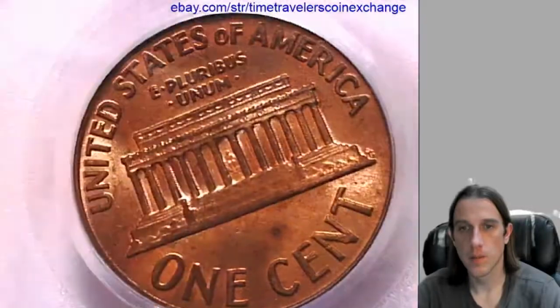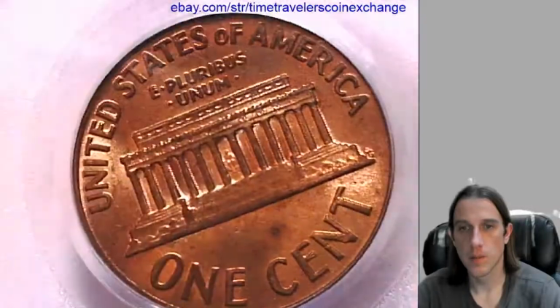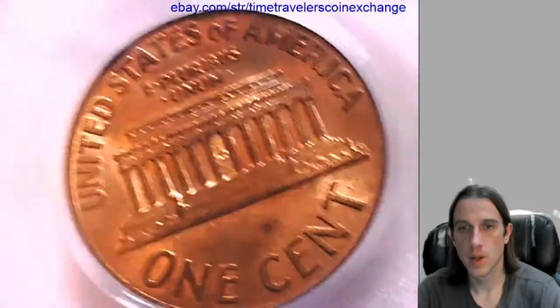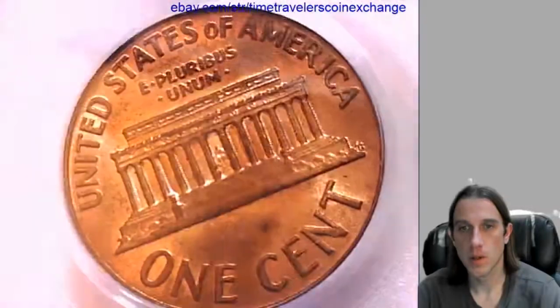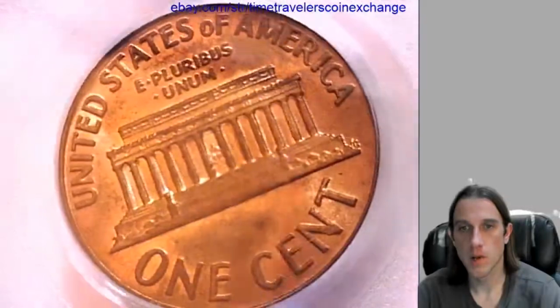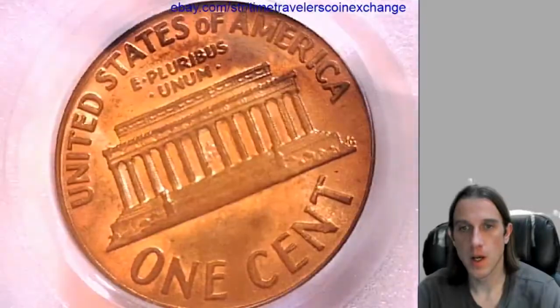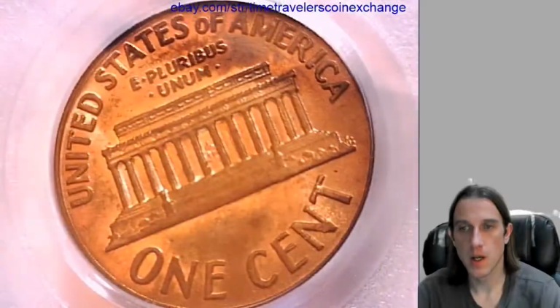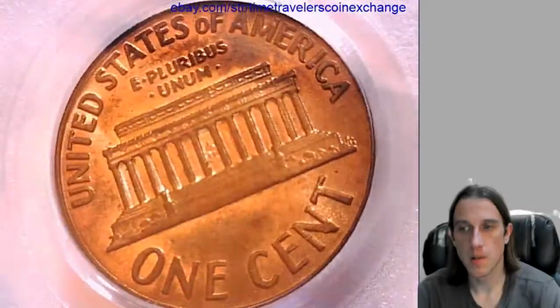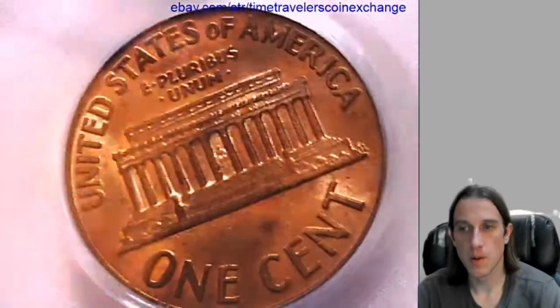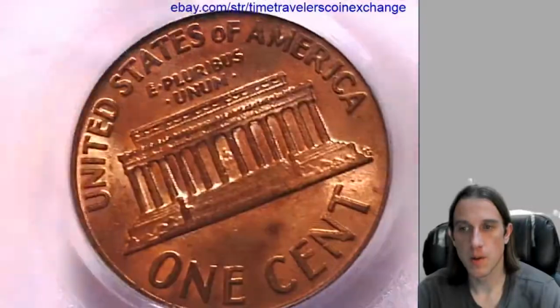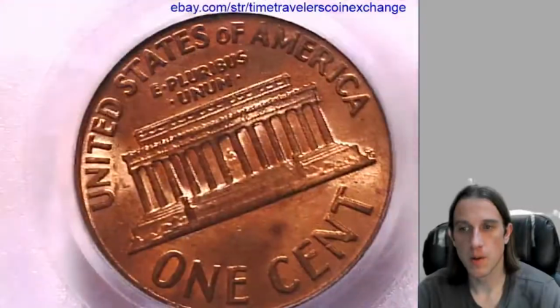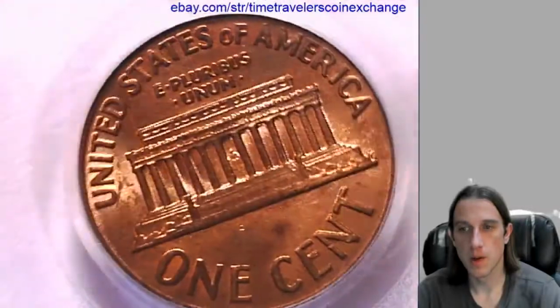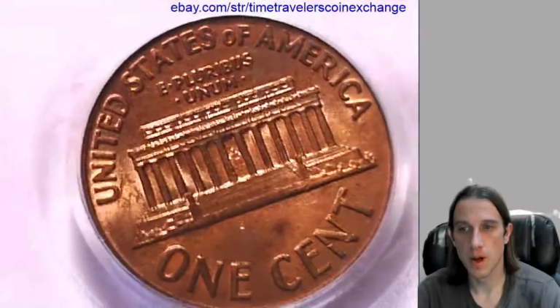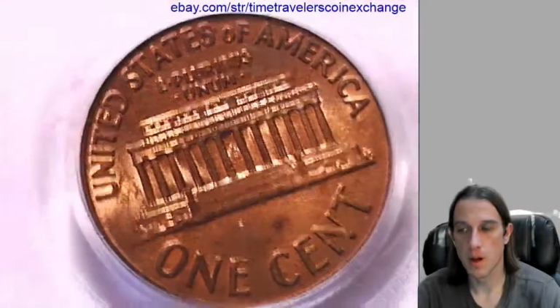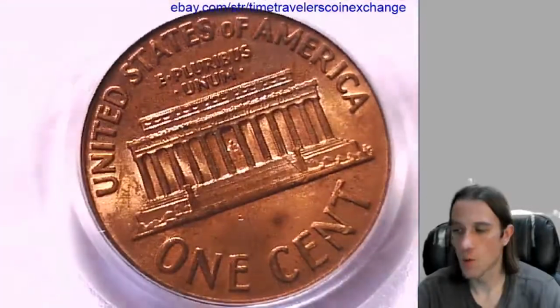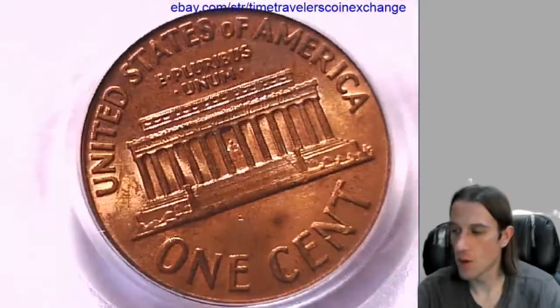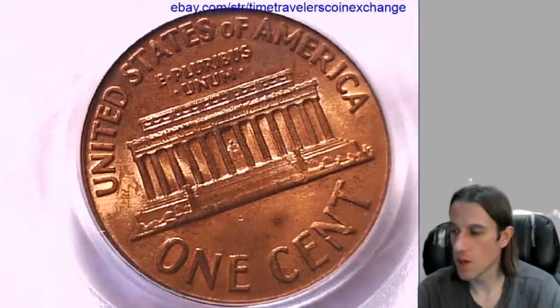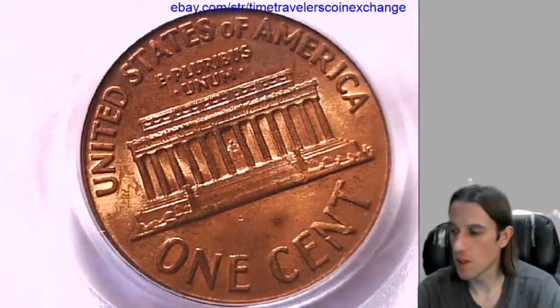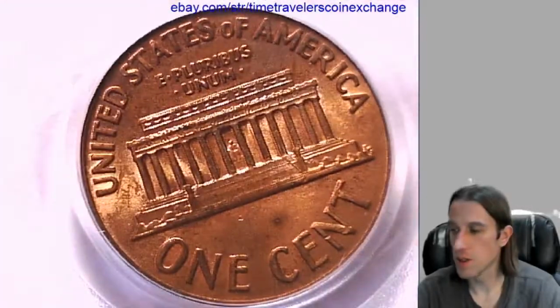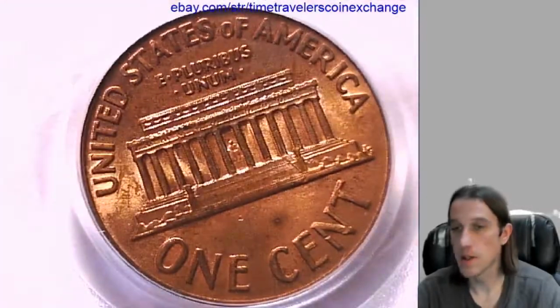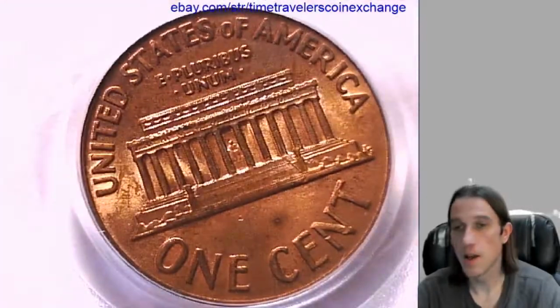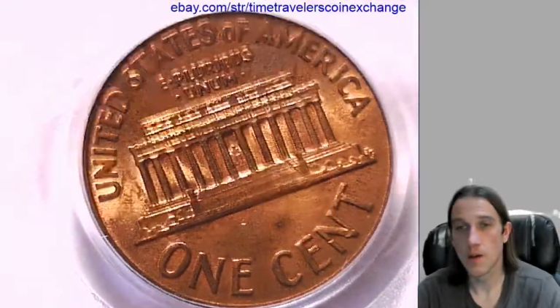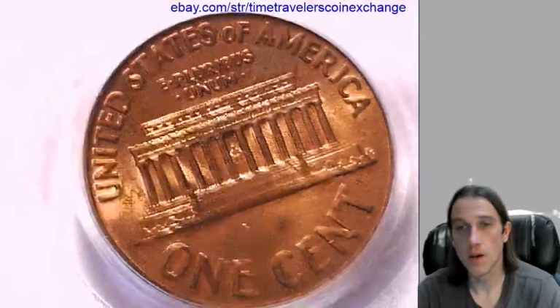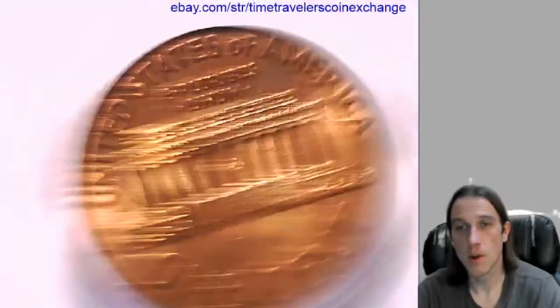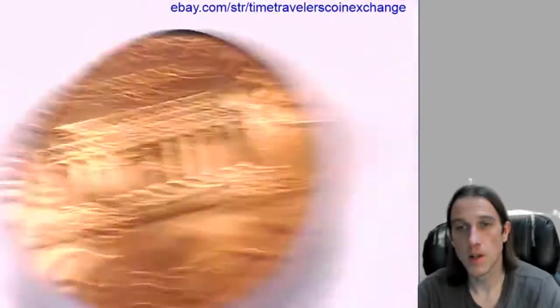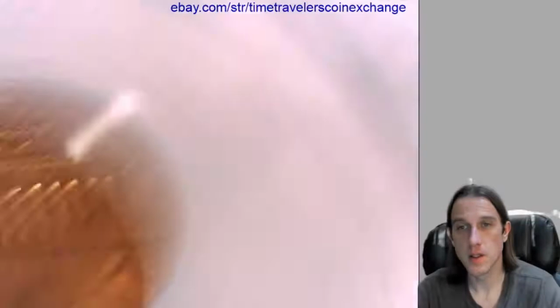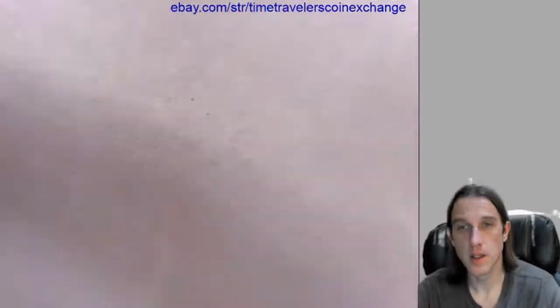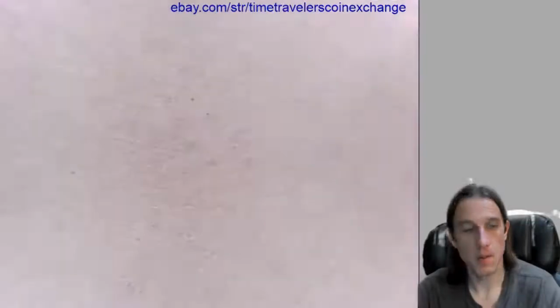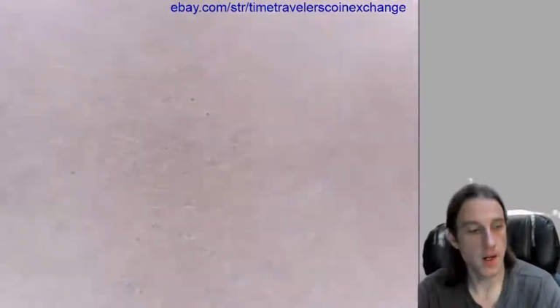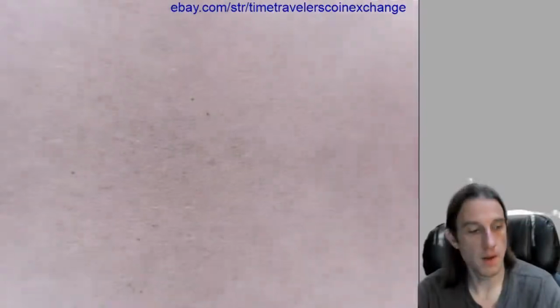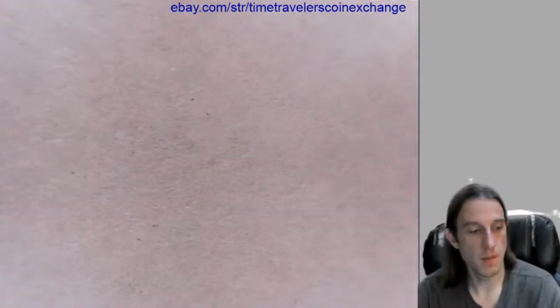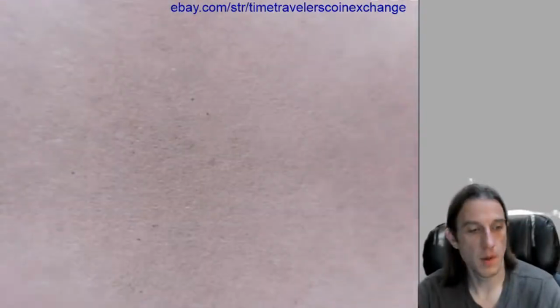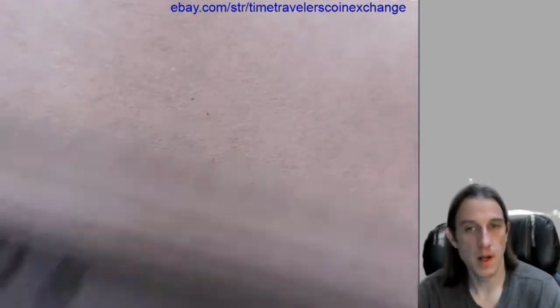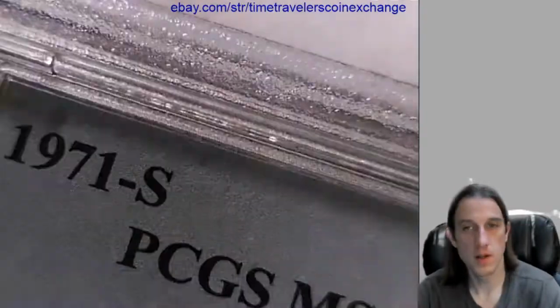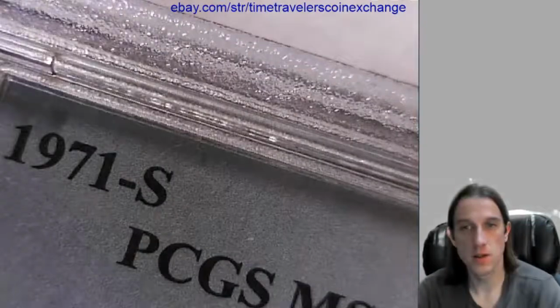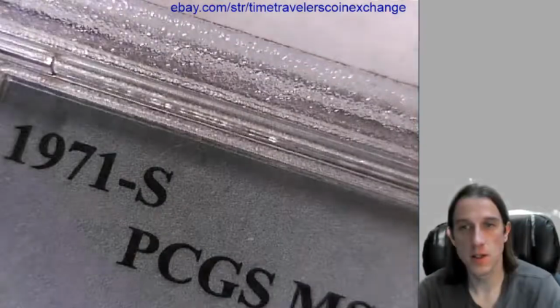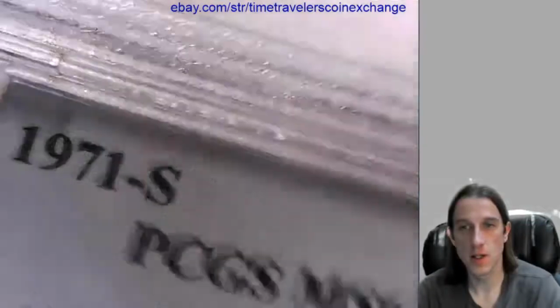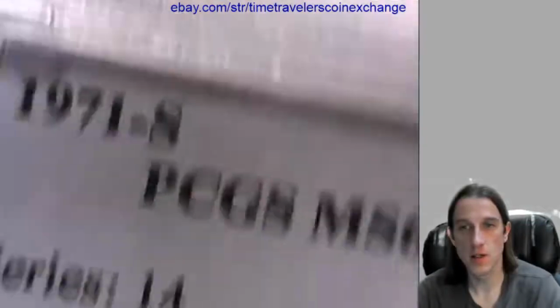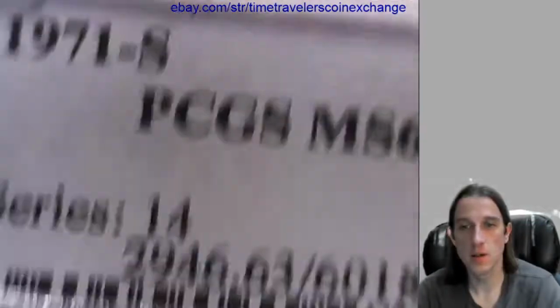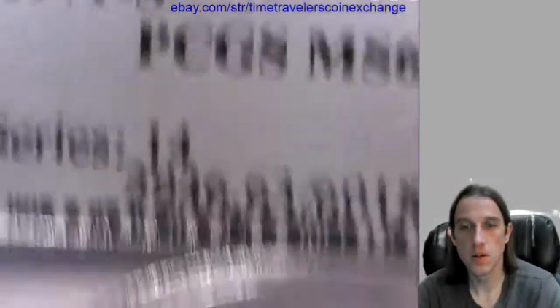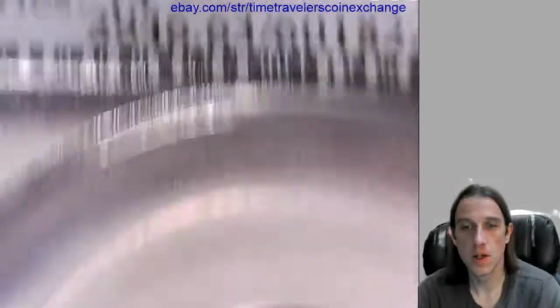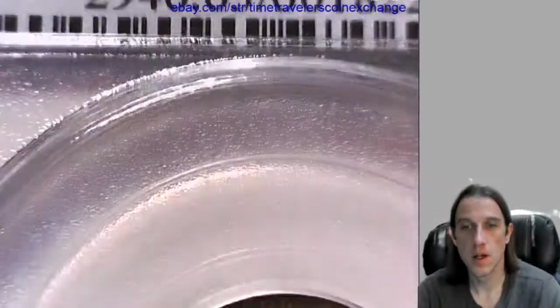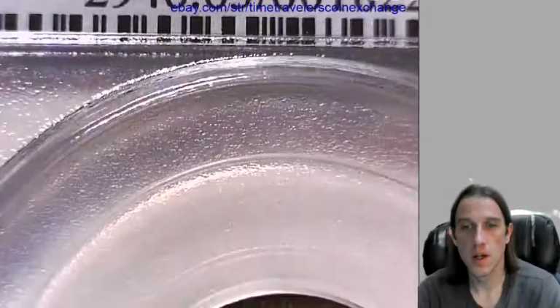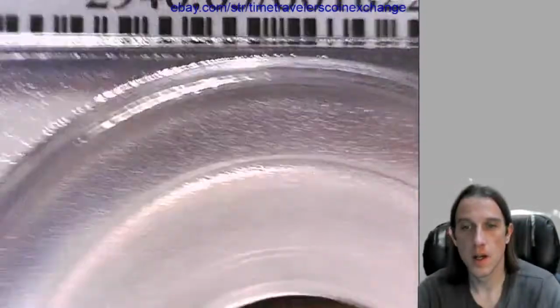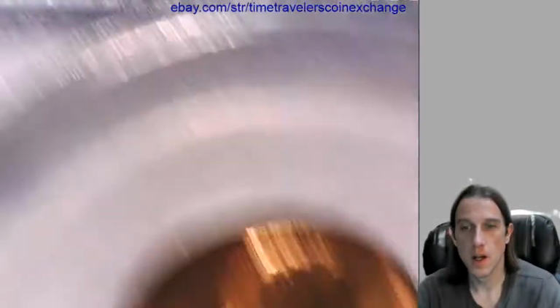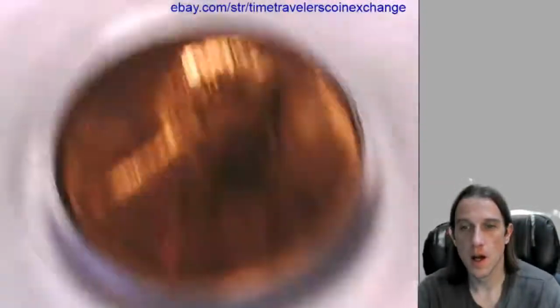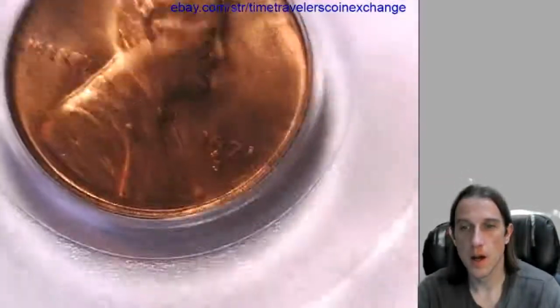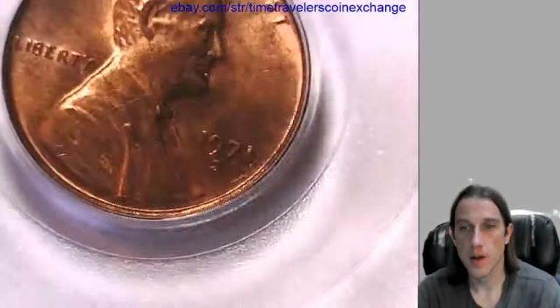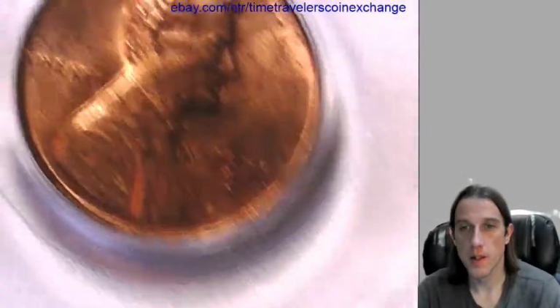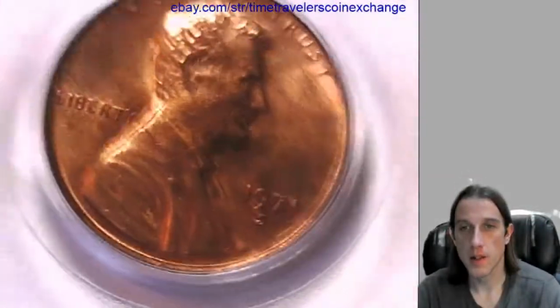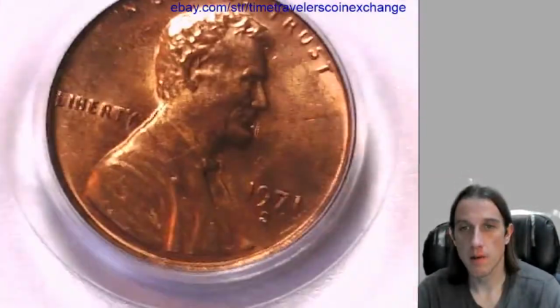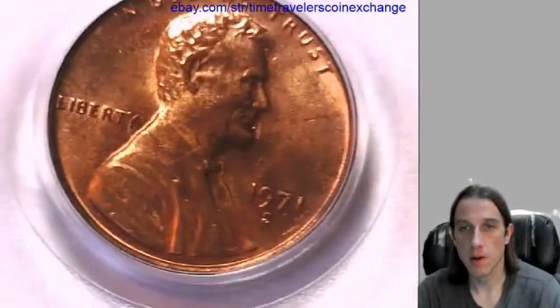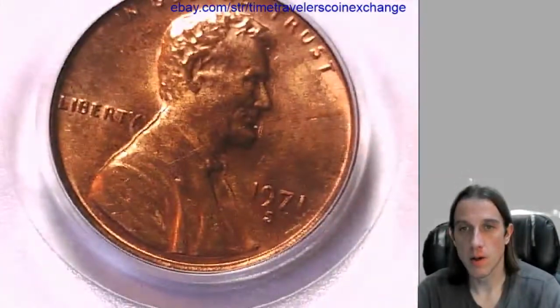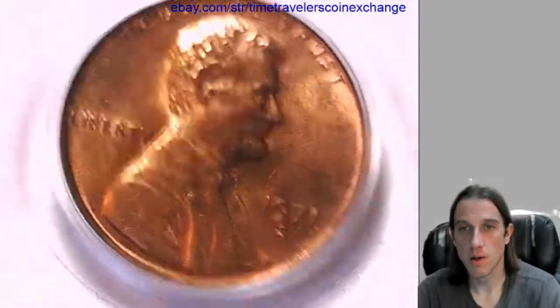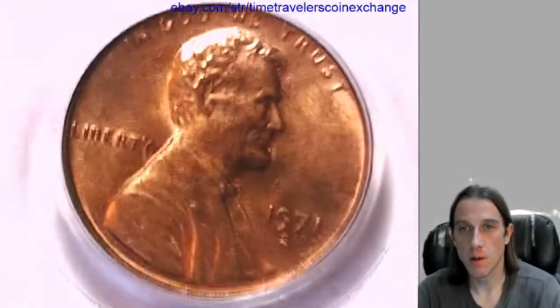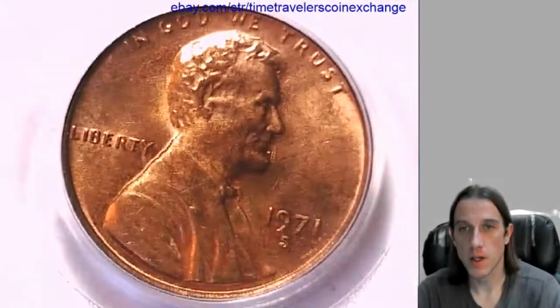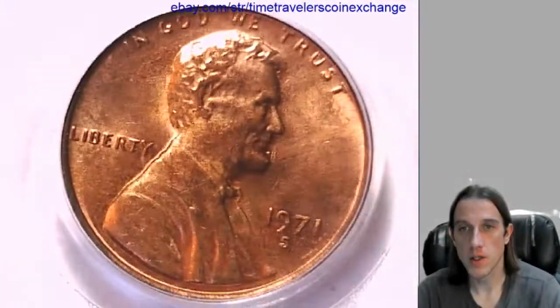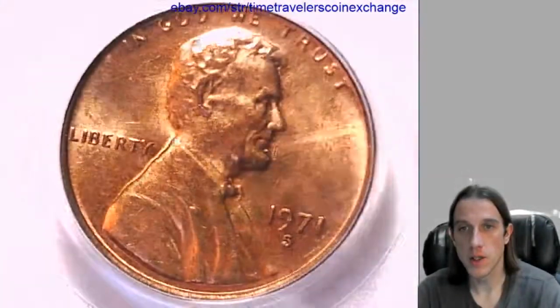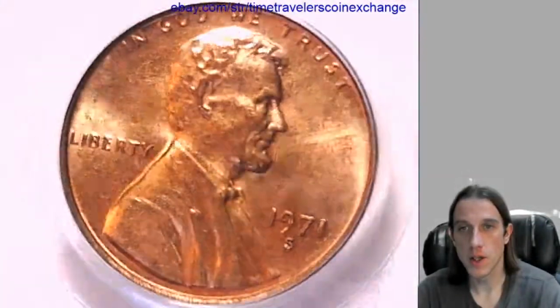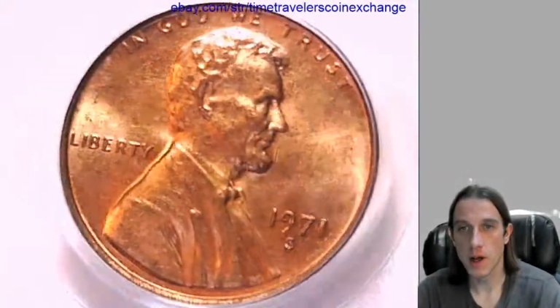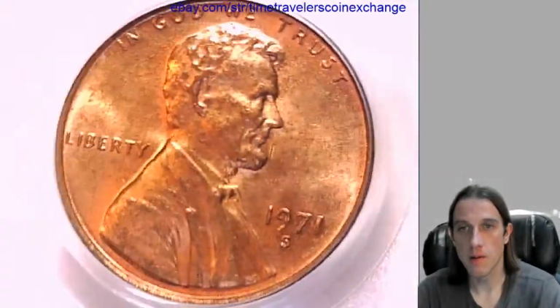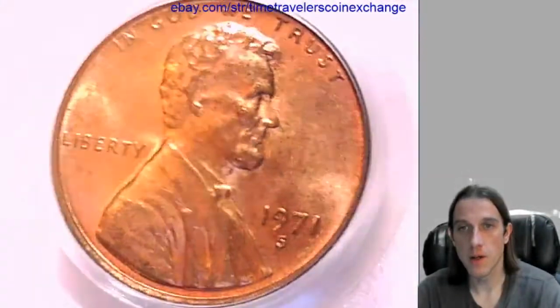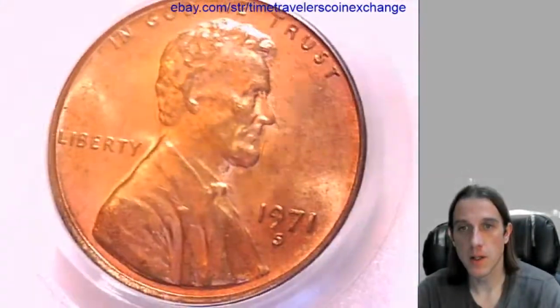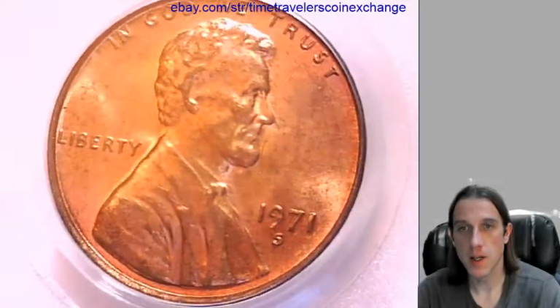We've got a couple more 1971's coming up so stay tuned. Thanks everyone for watching. Have good nights.